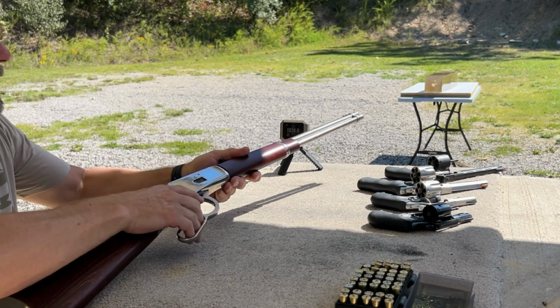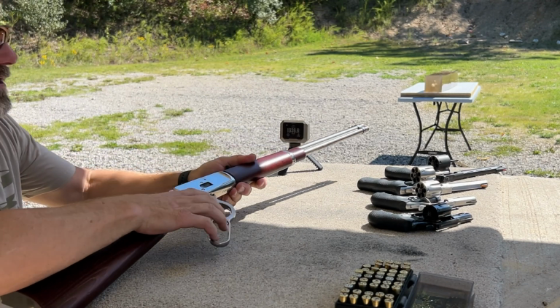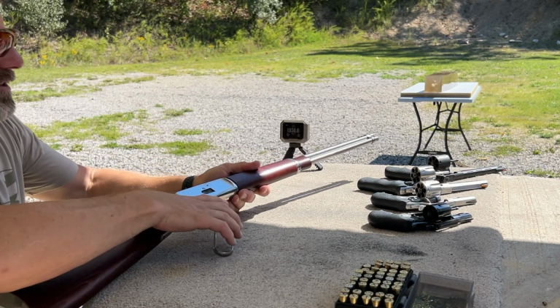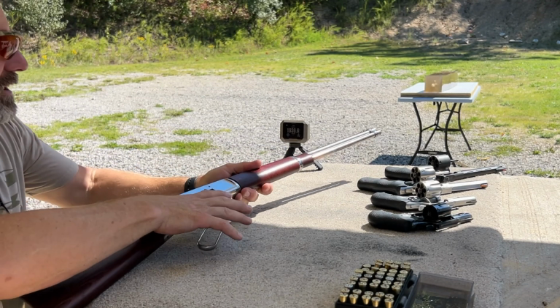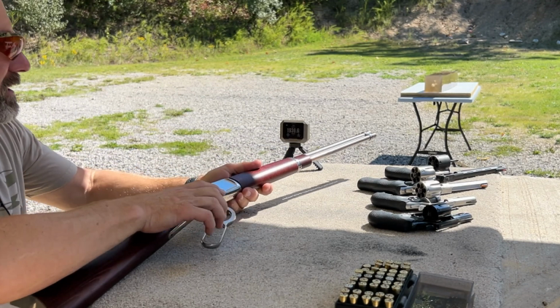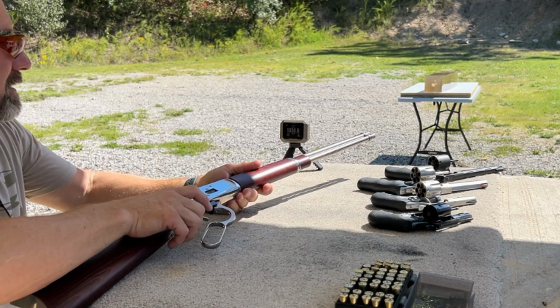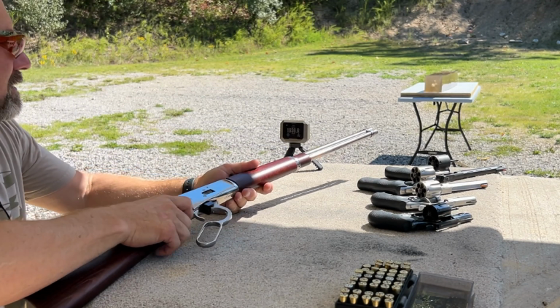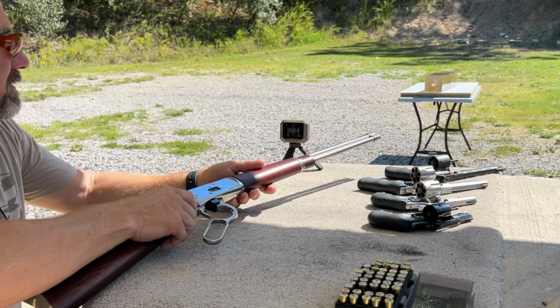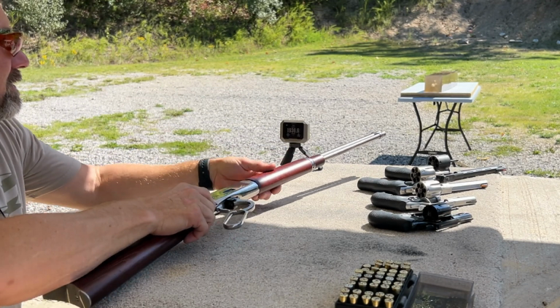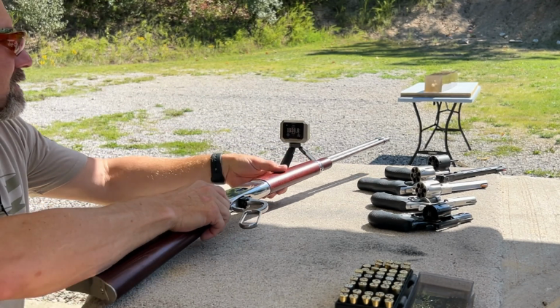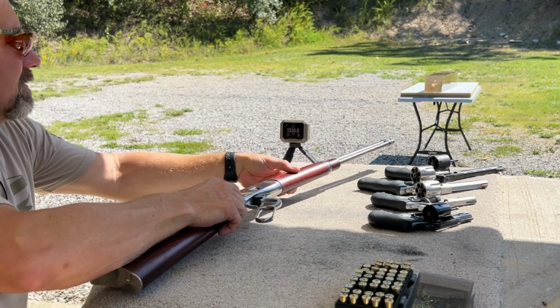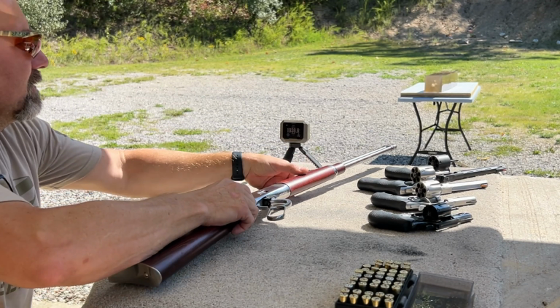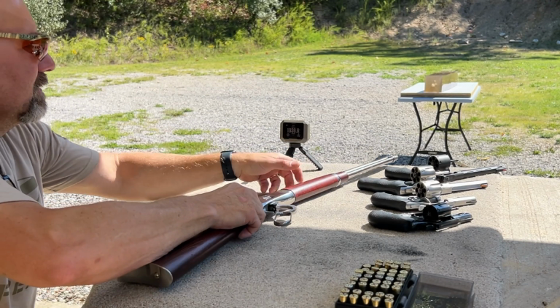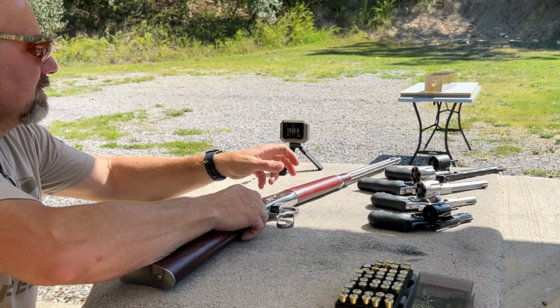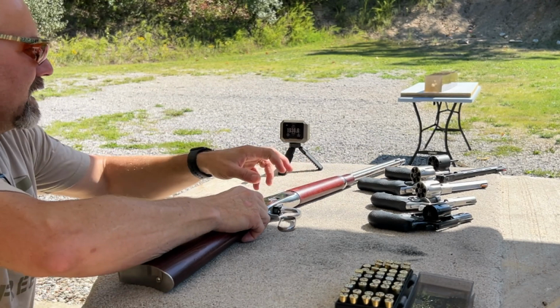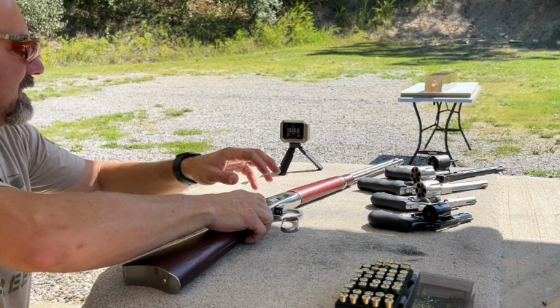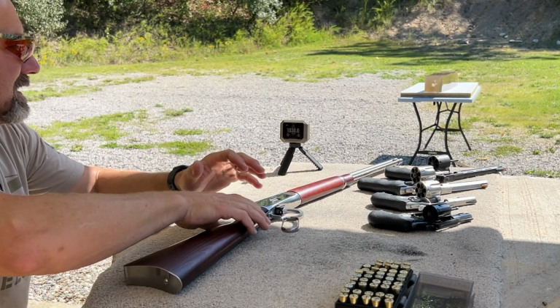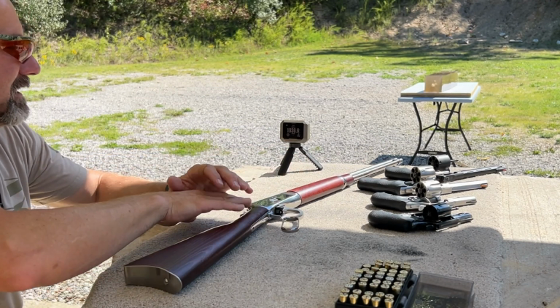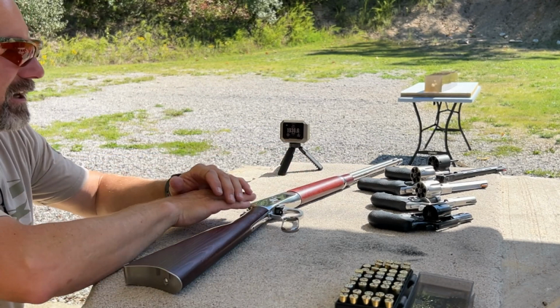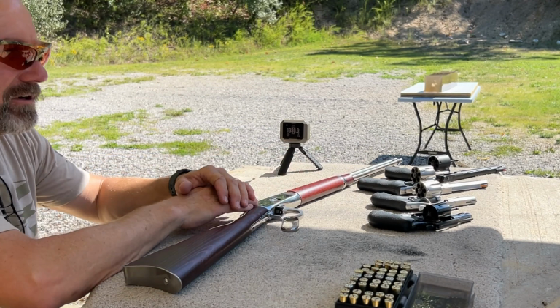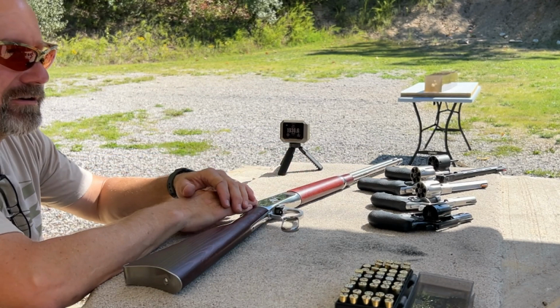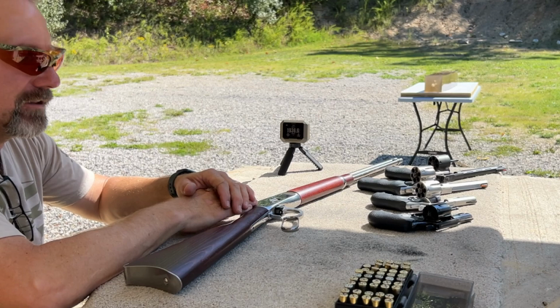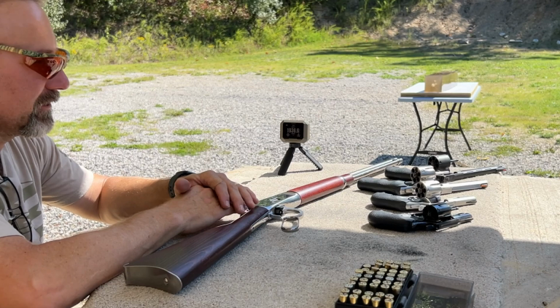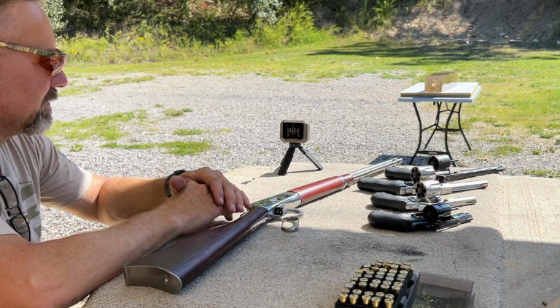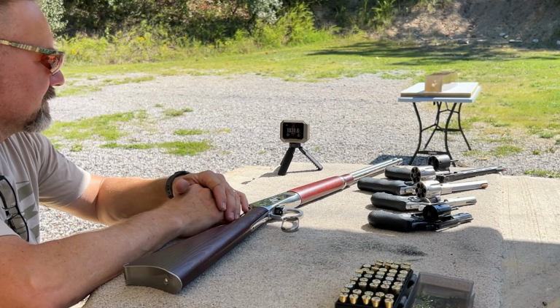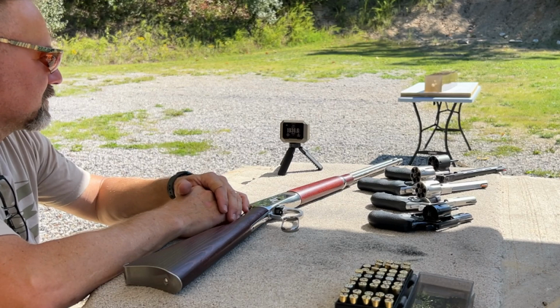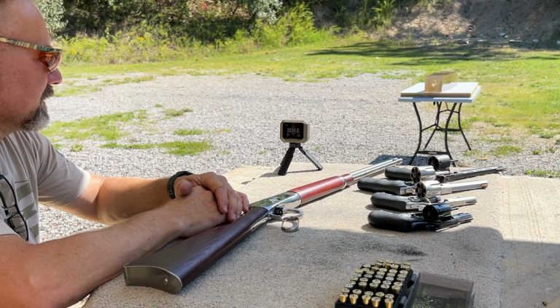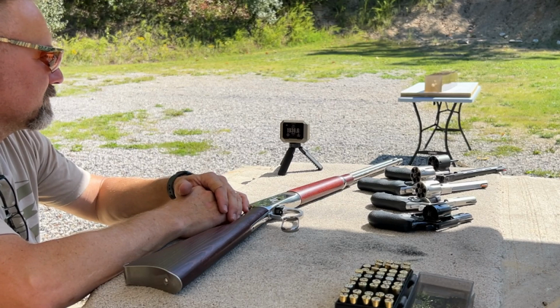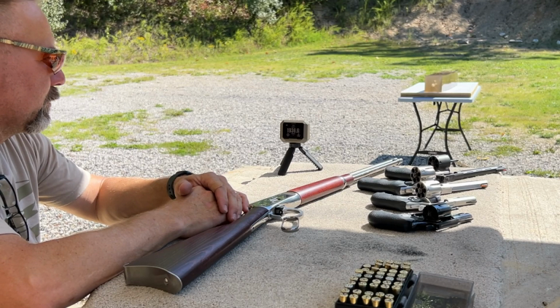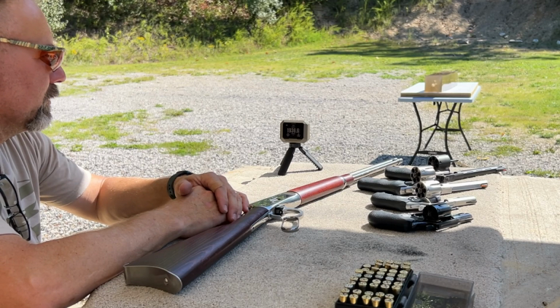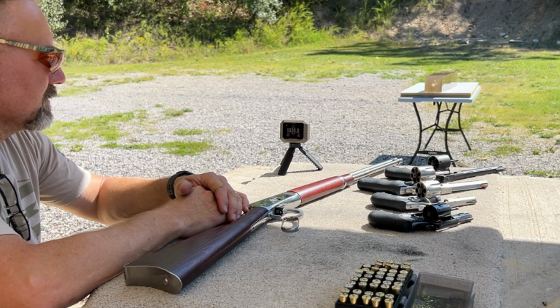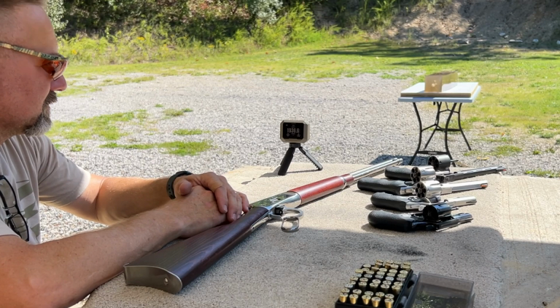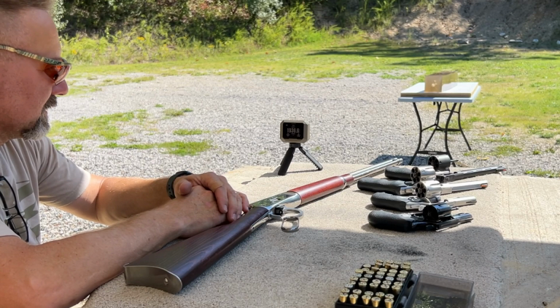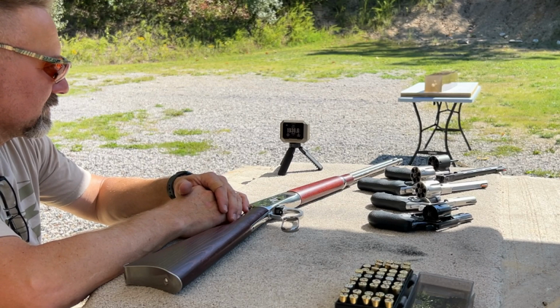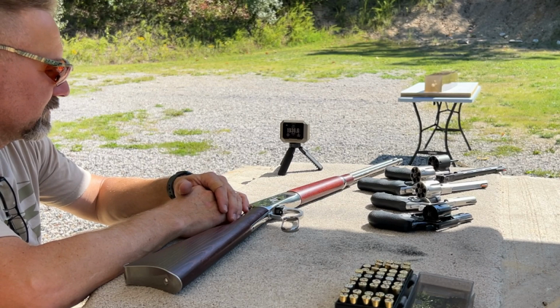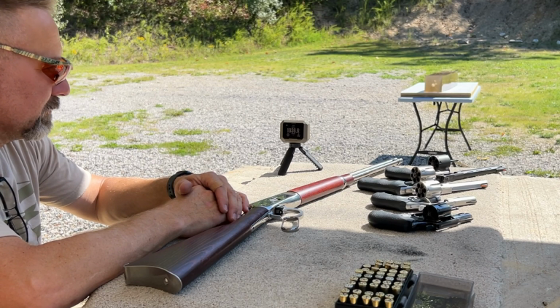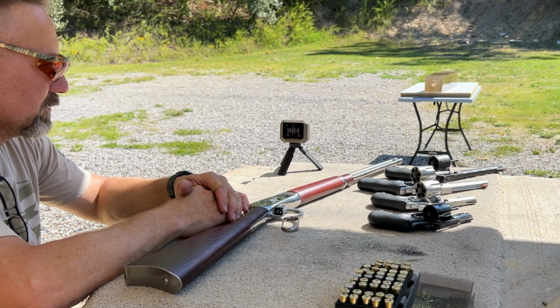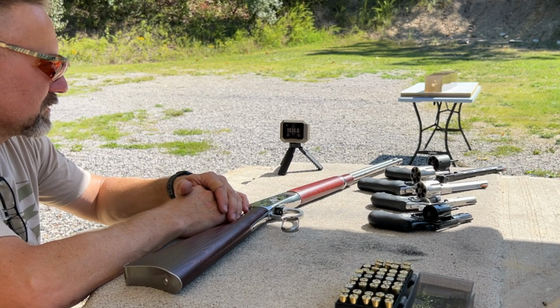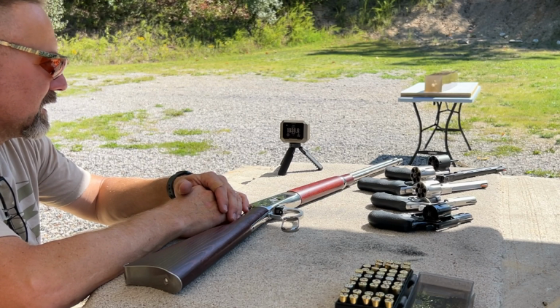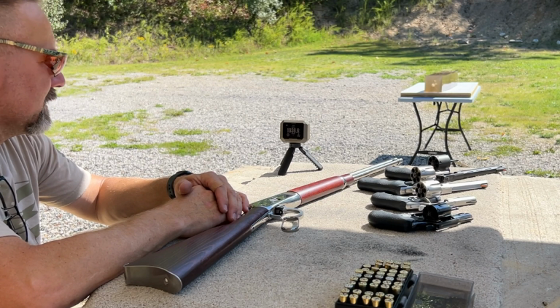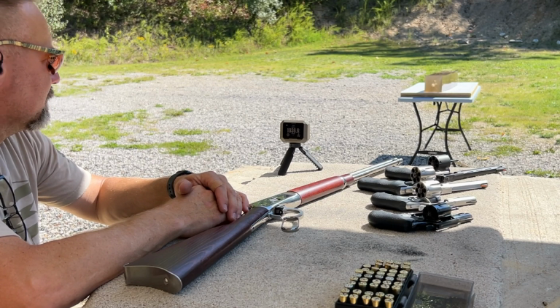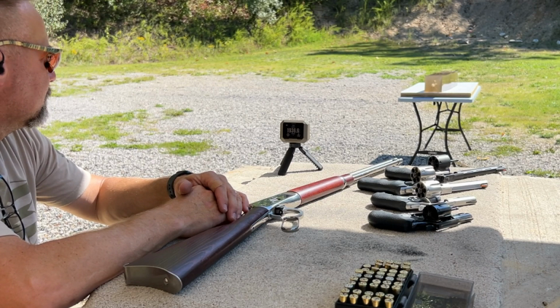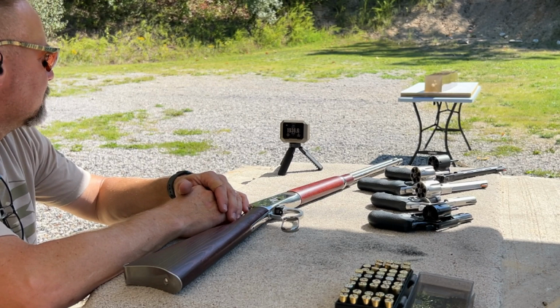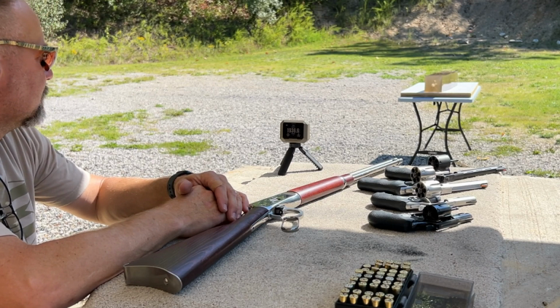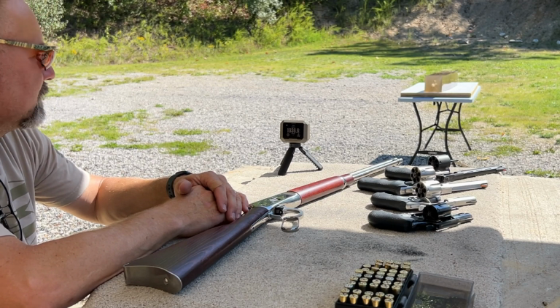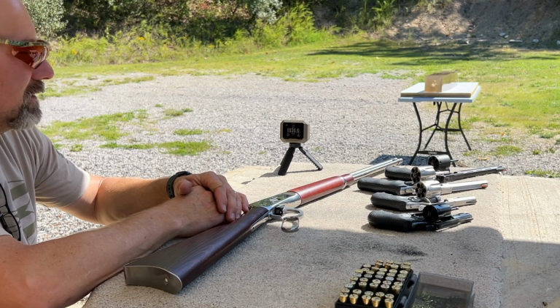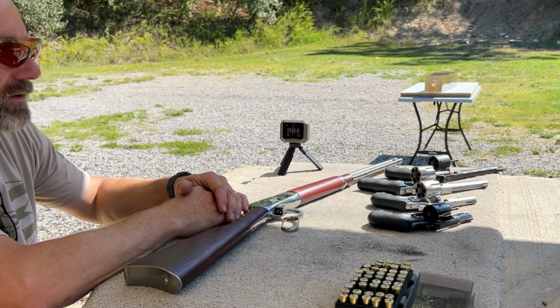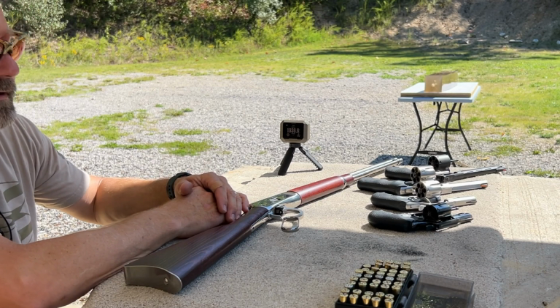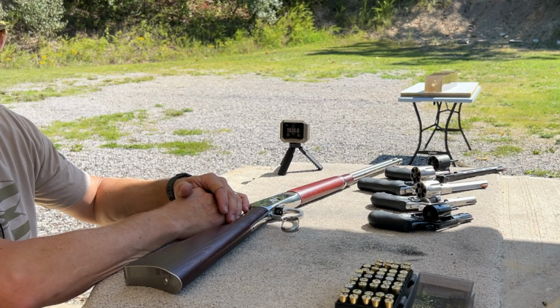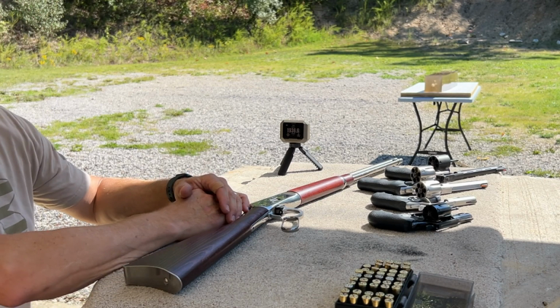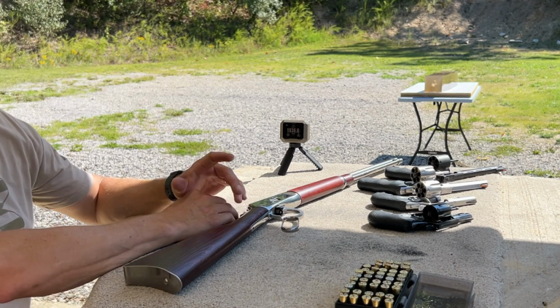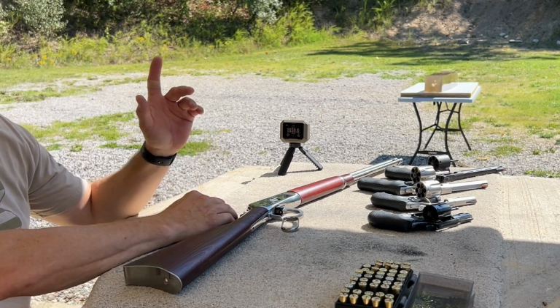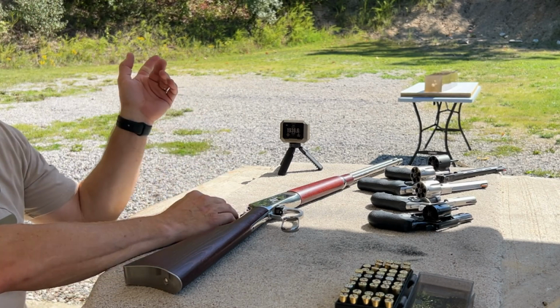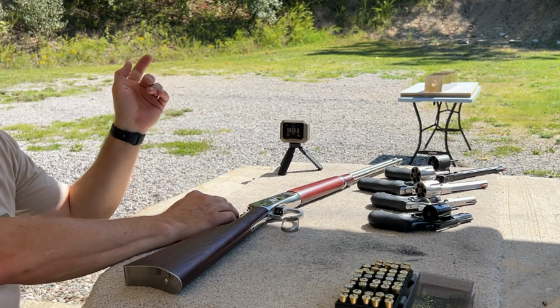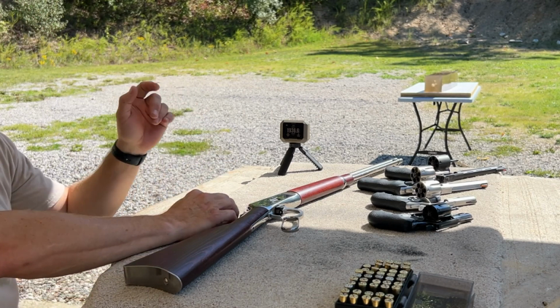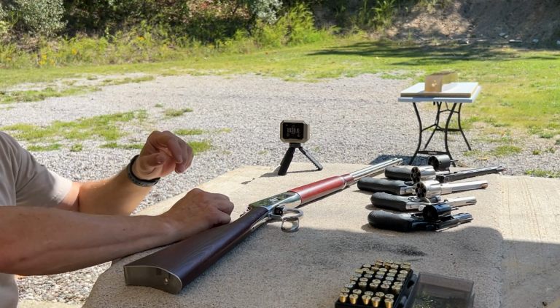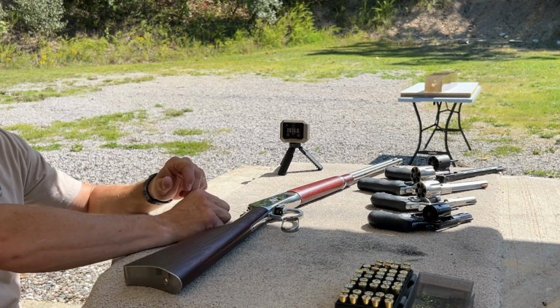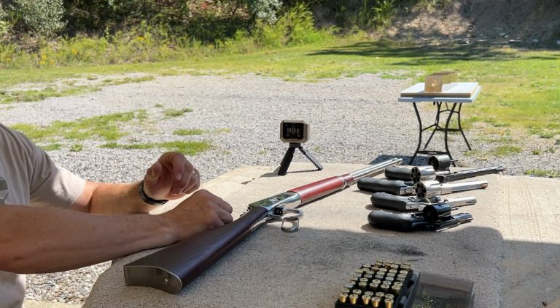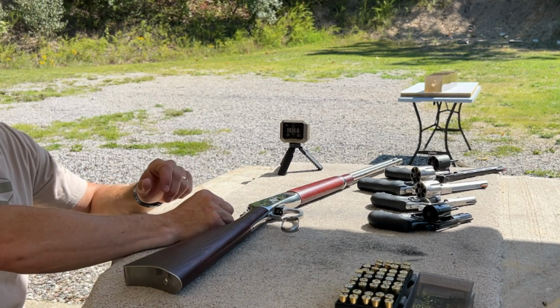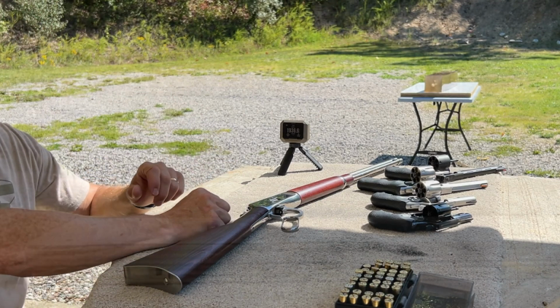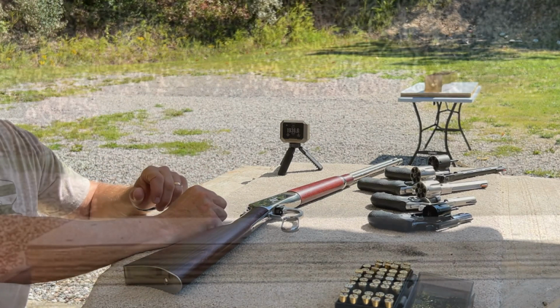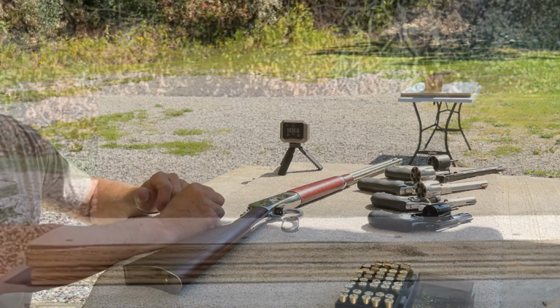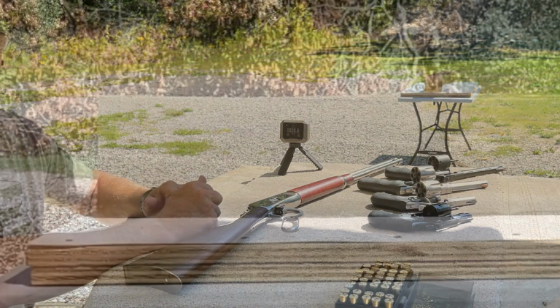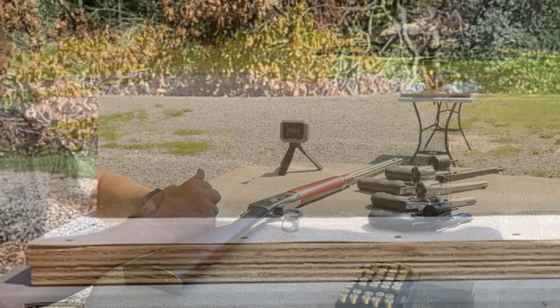Velocity: 1,936.6 feet per second. Let's go check out the gel block.